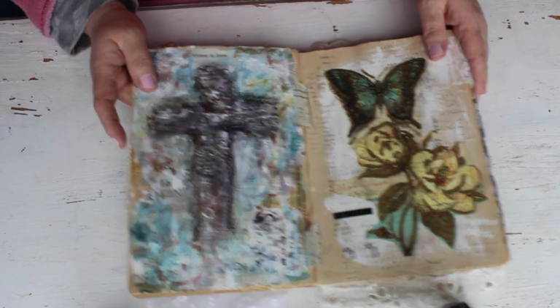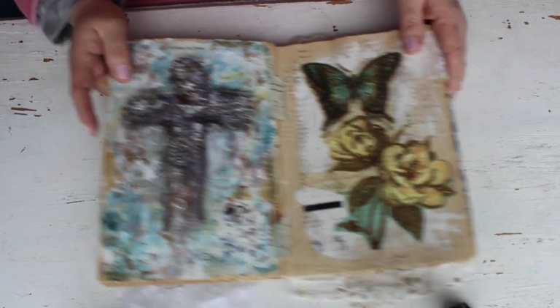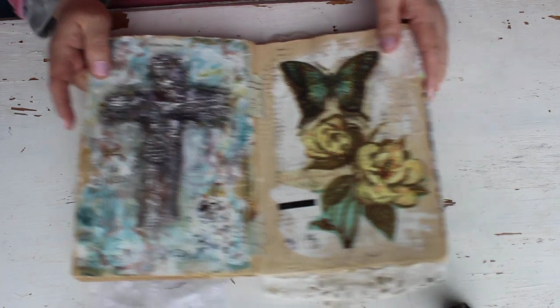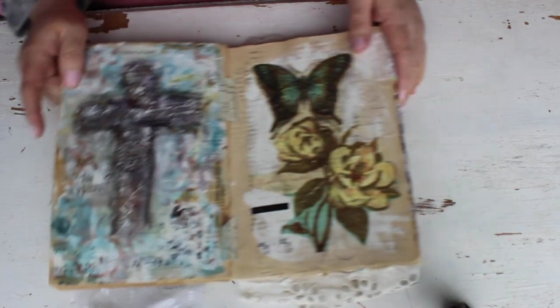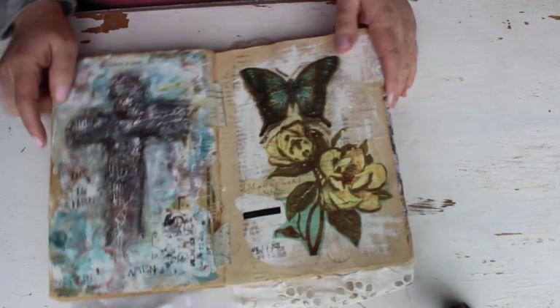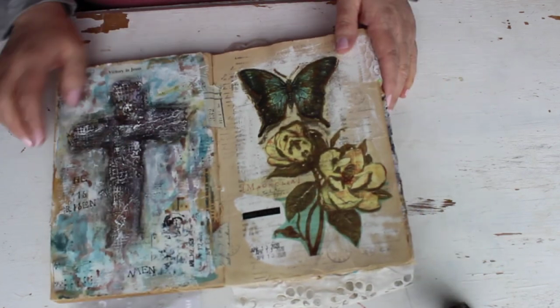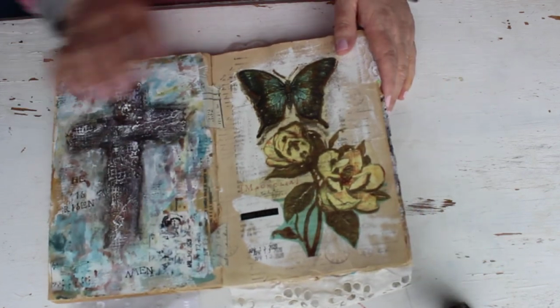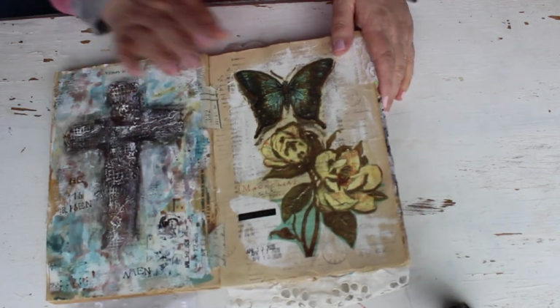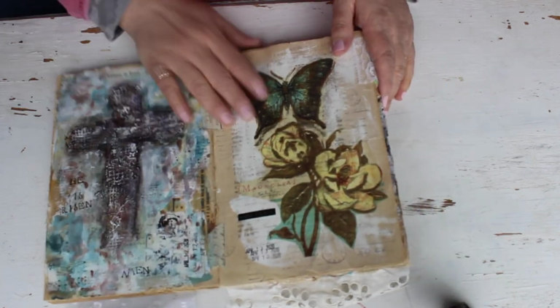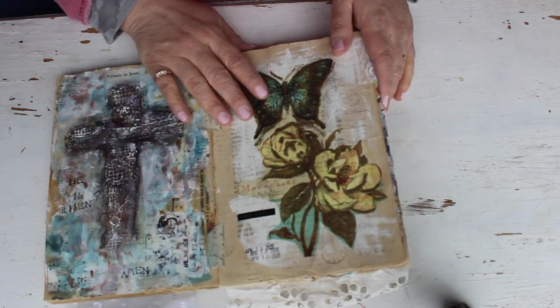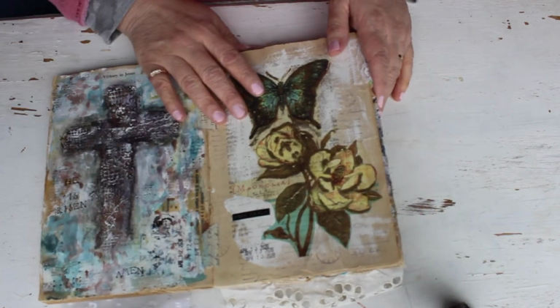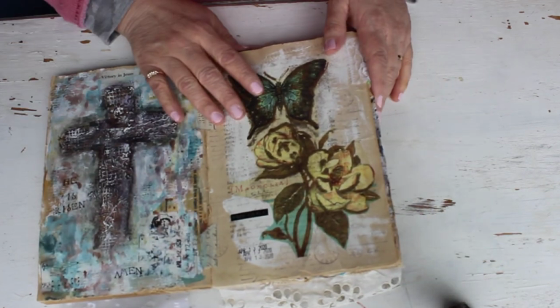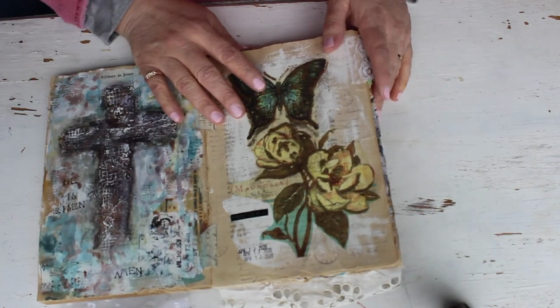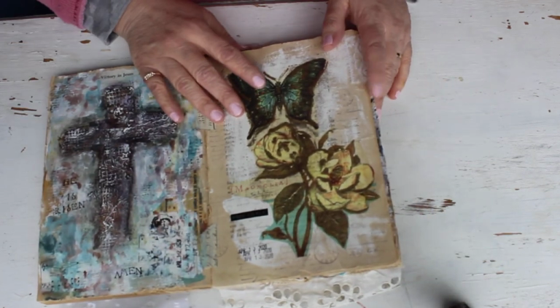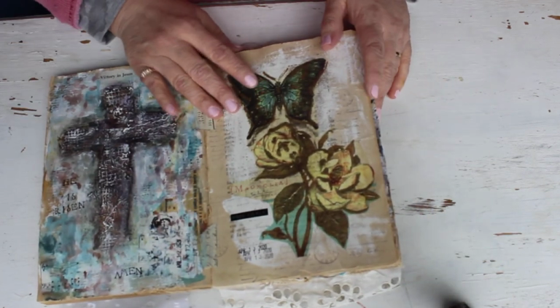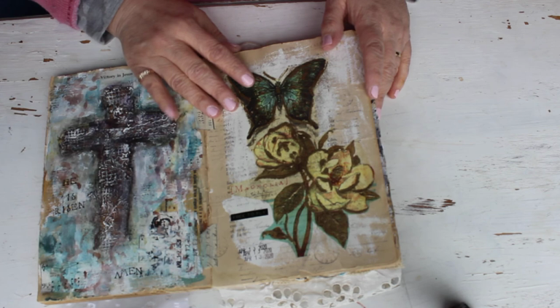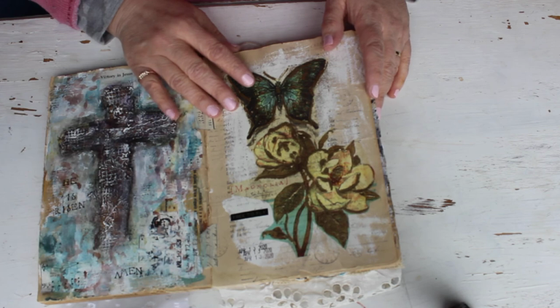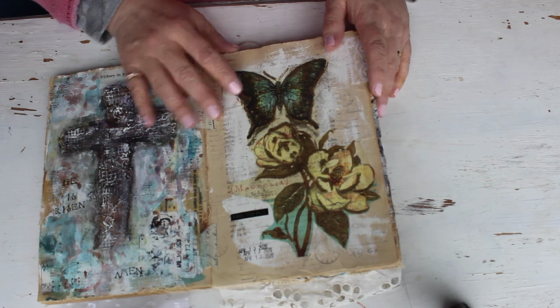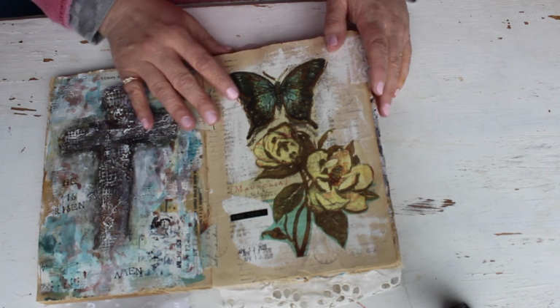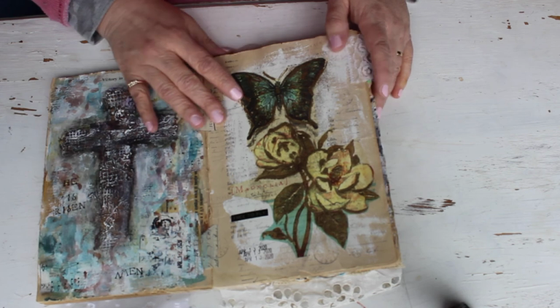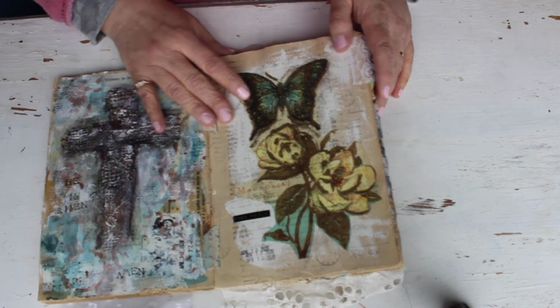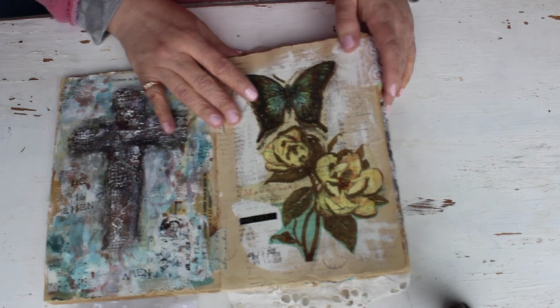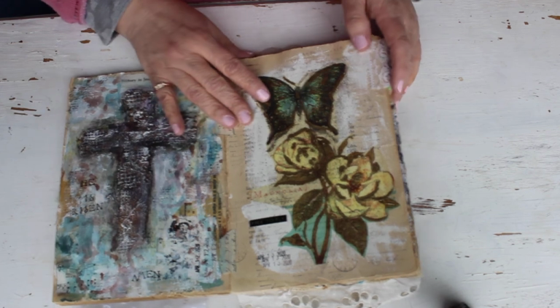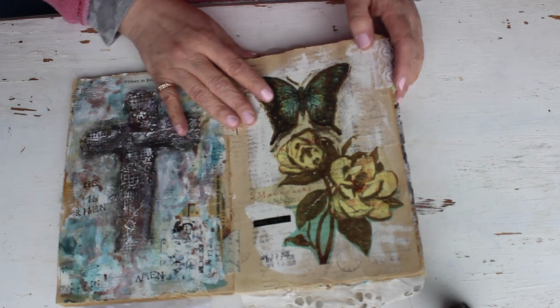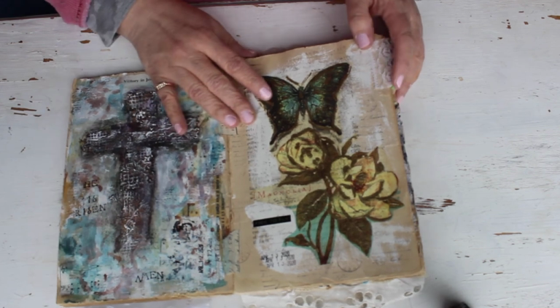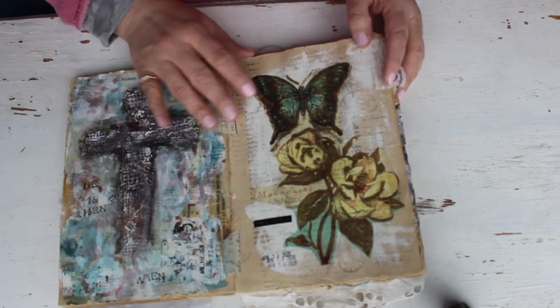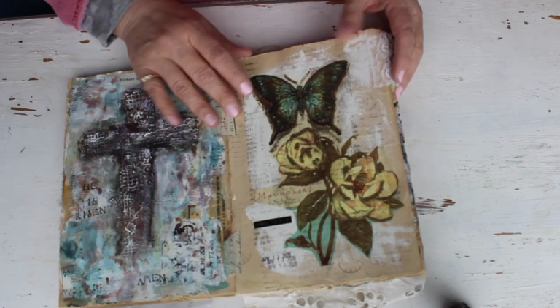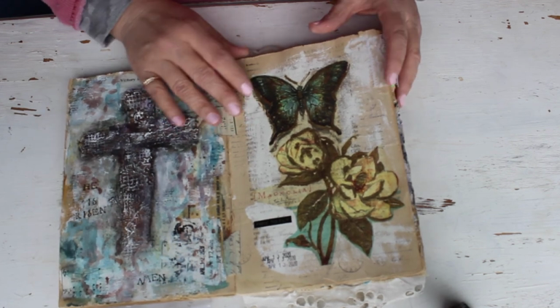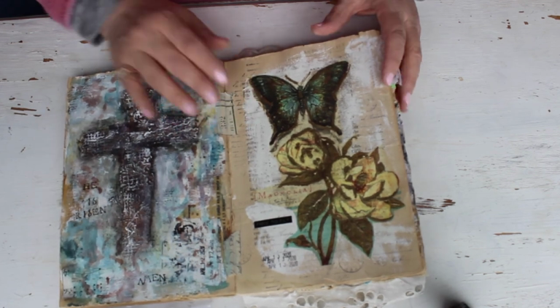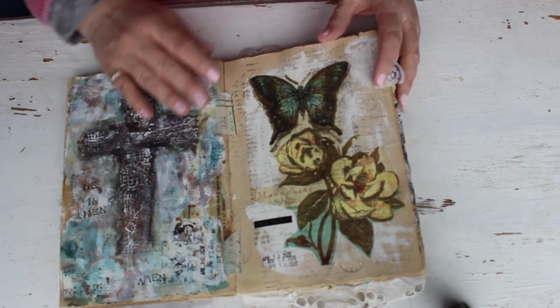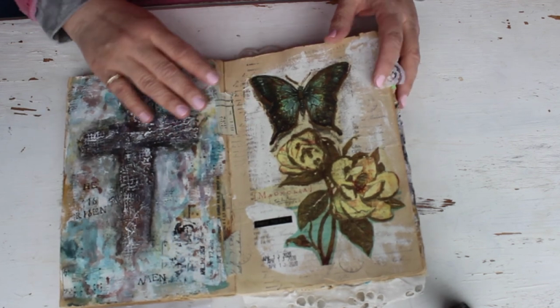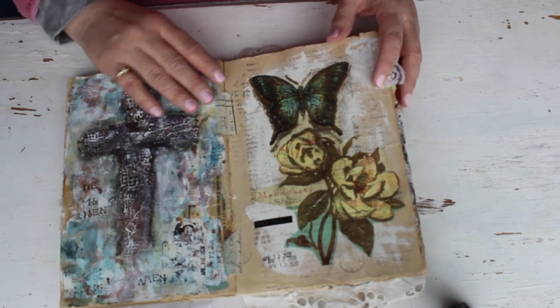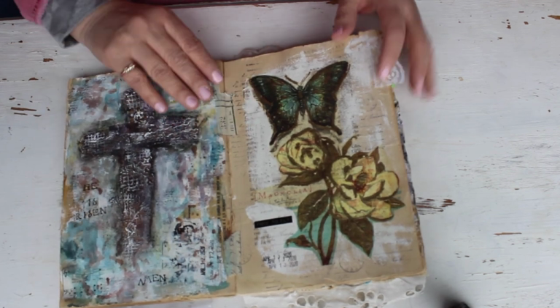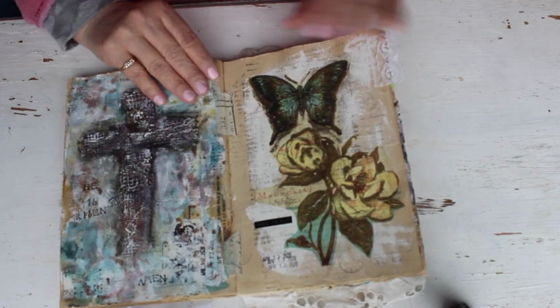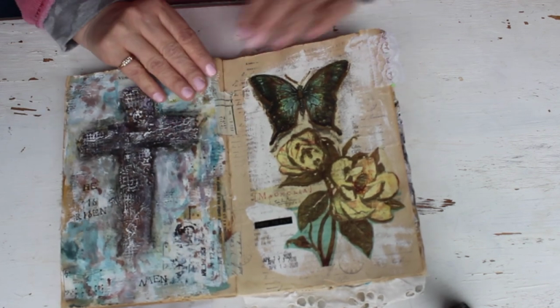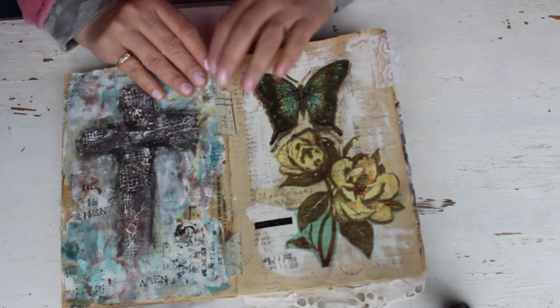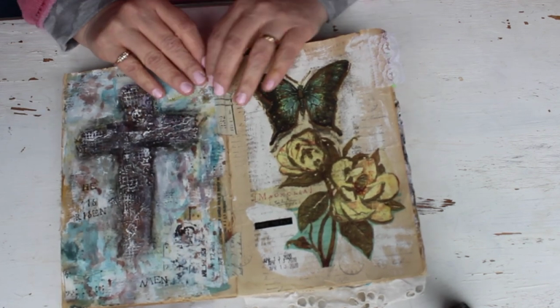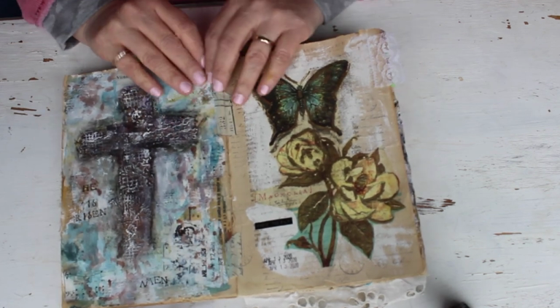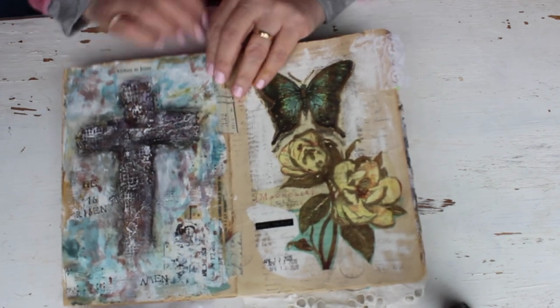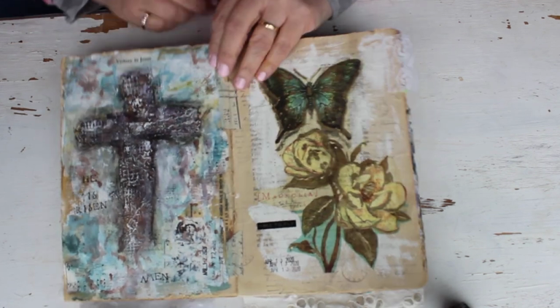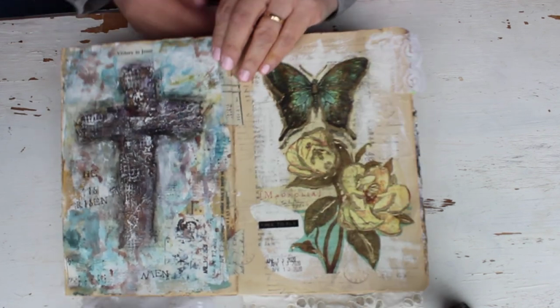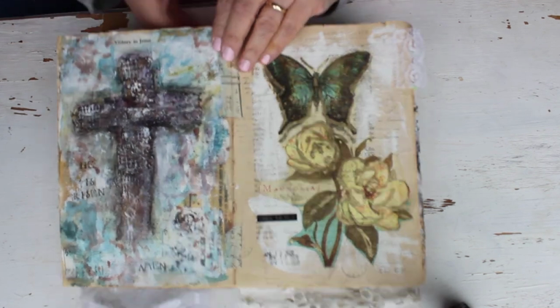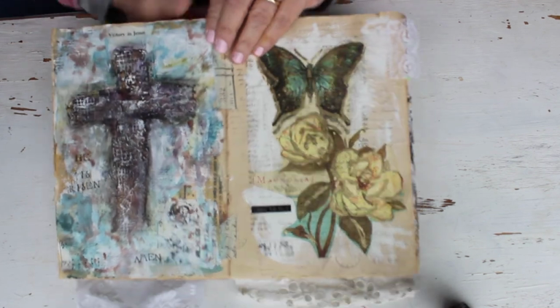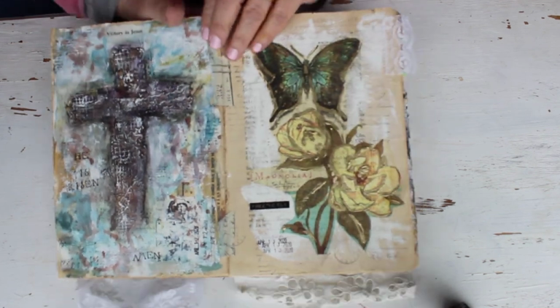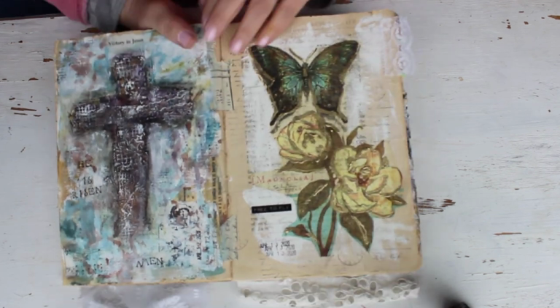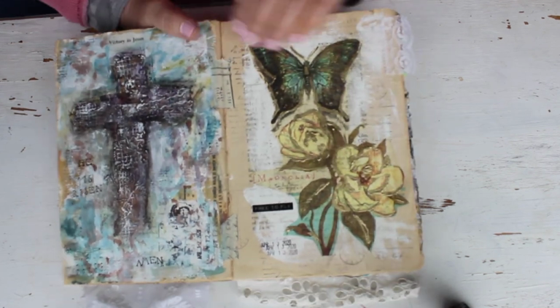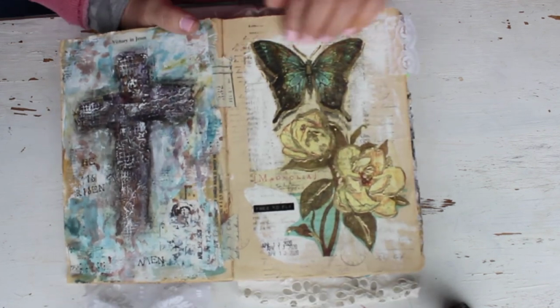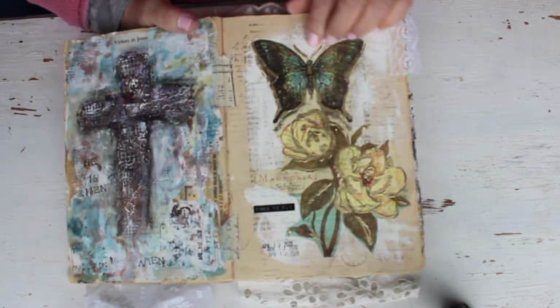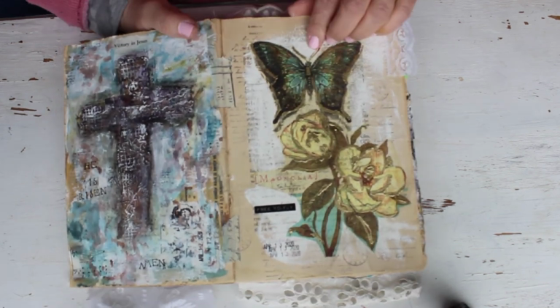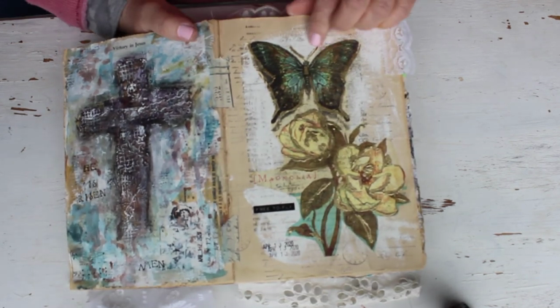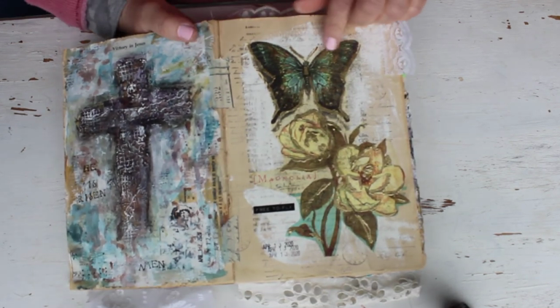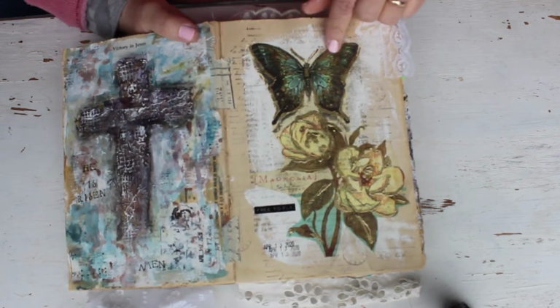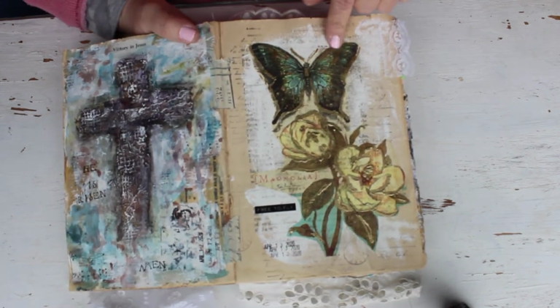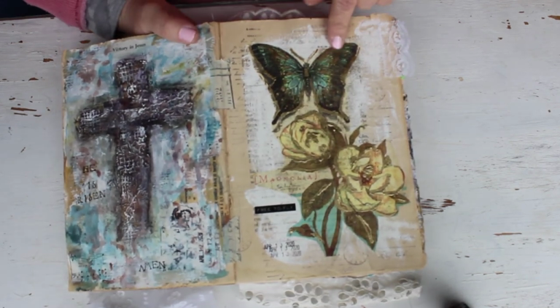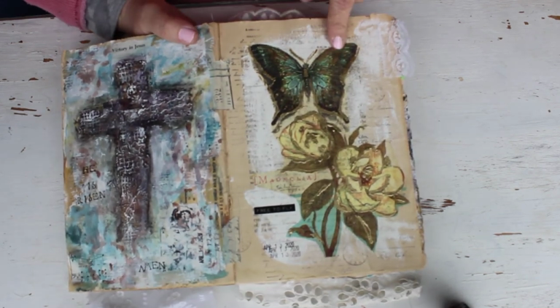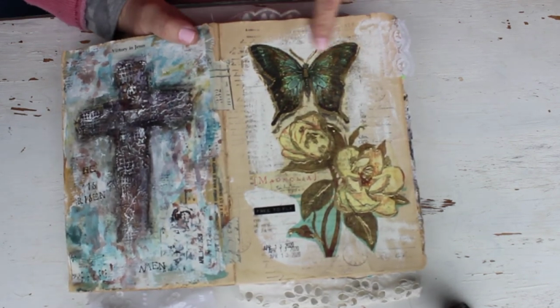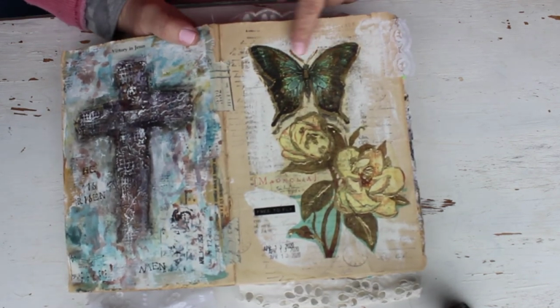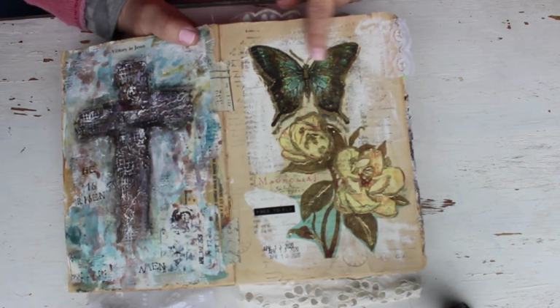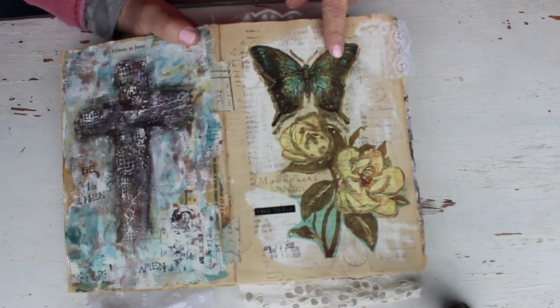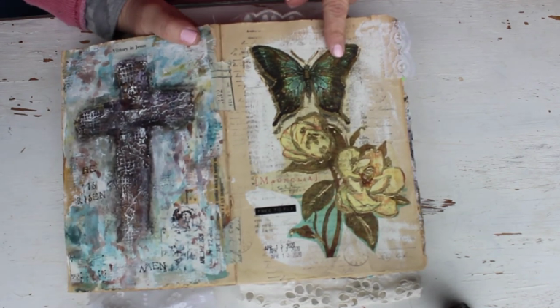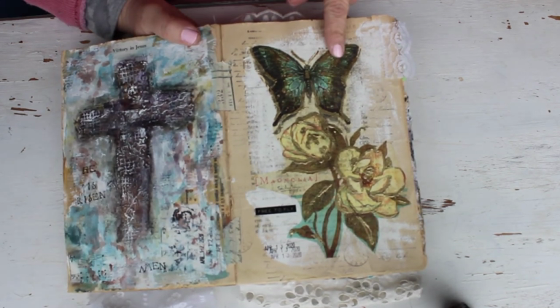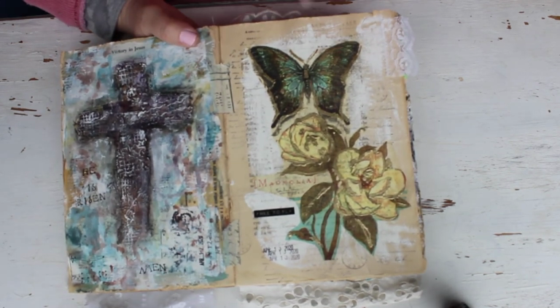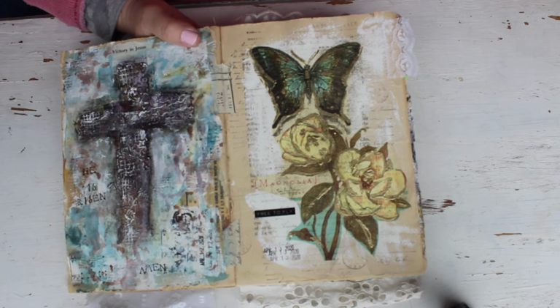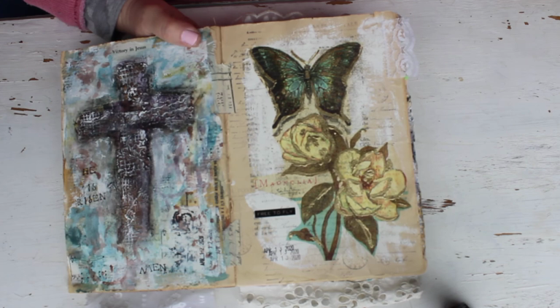Day seven - I did another paper napkin, a tissue napkin.